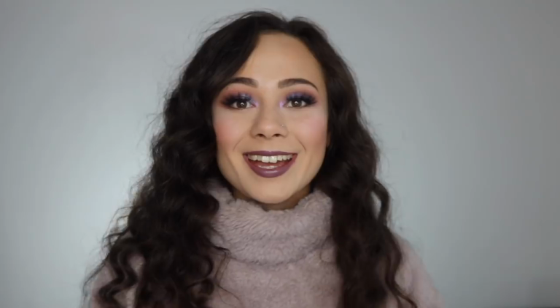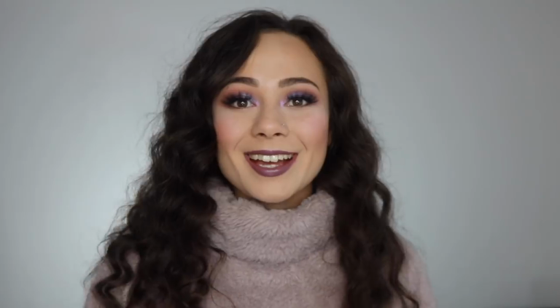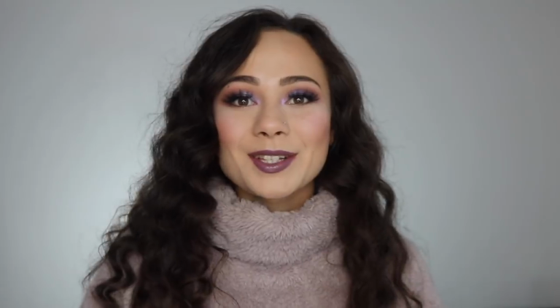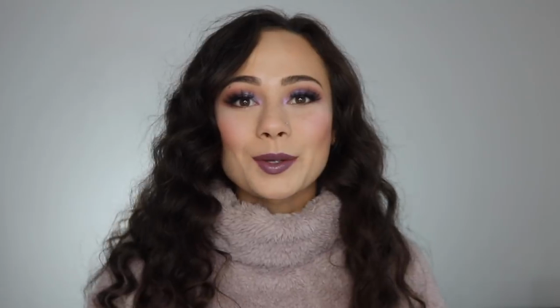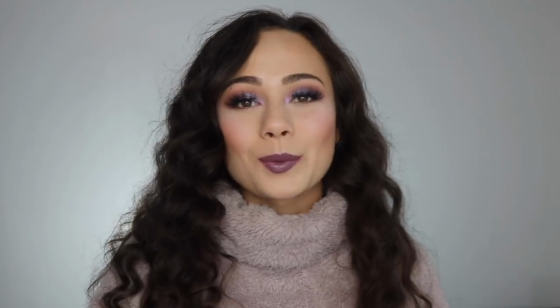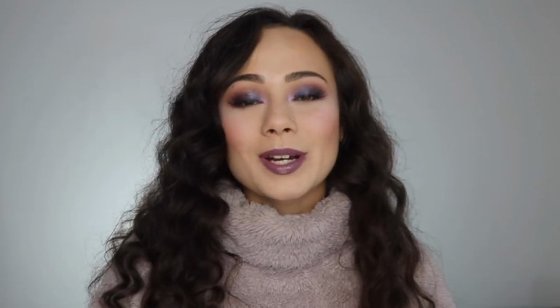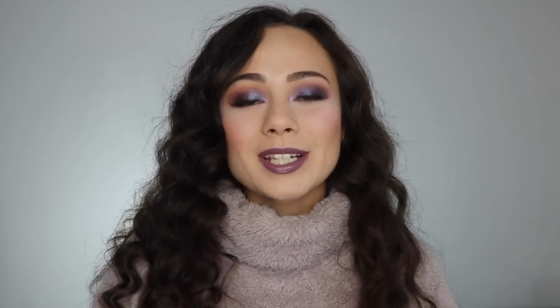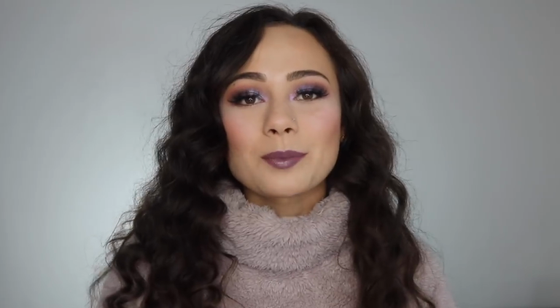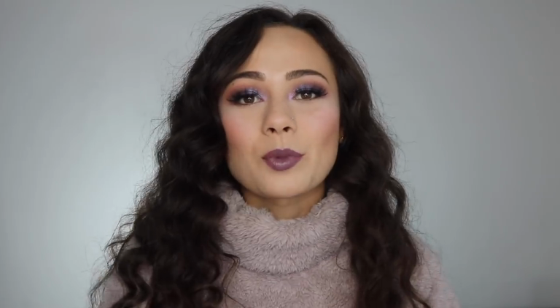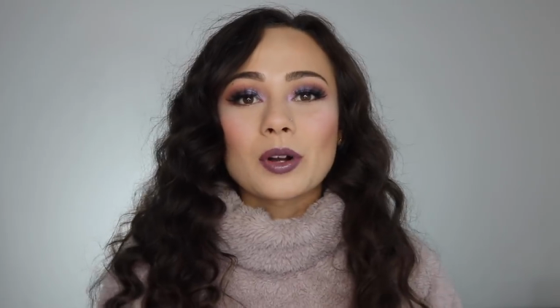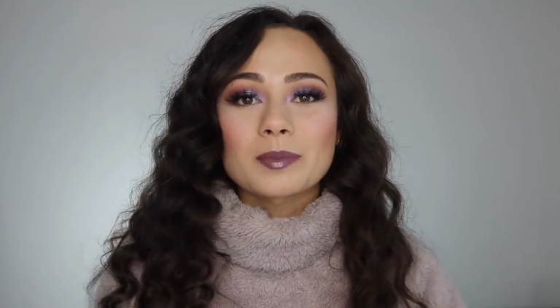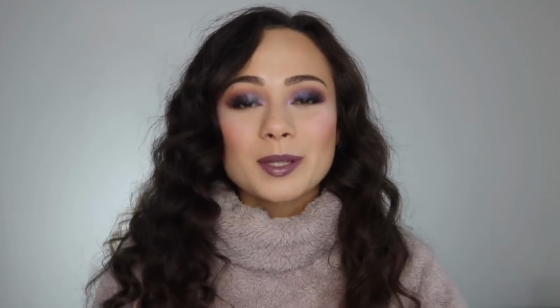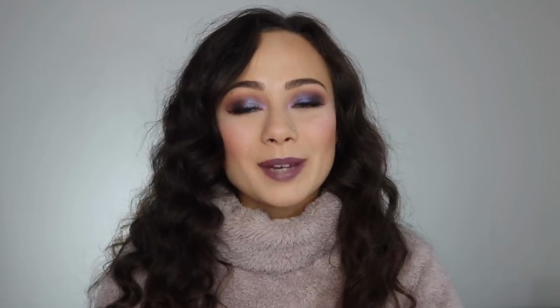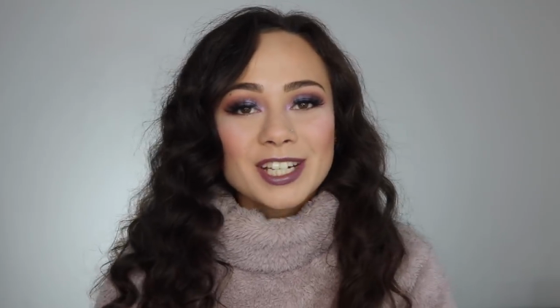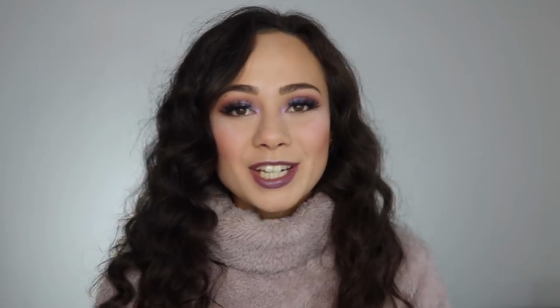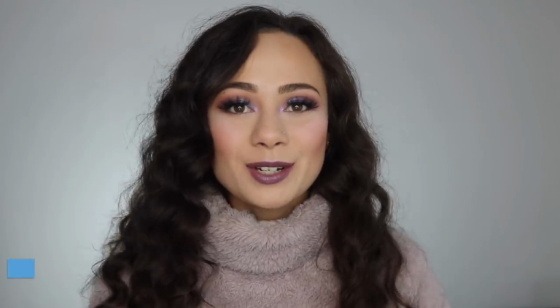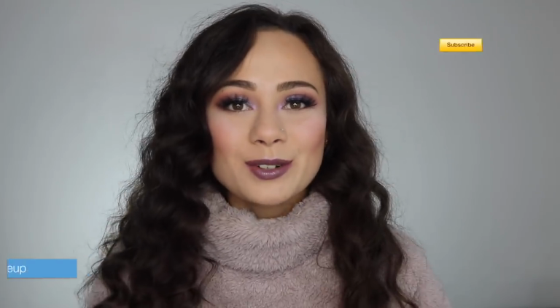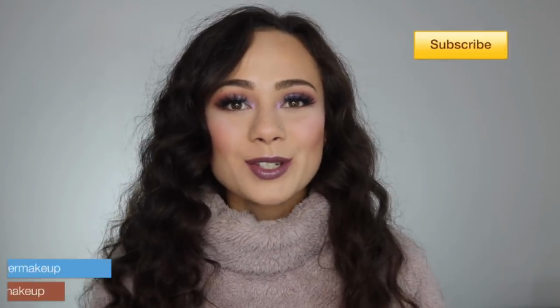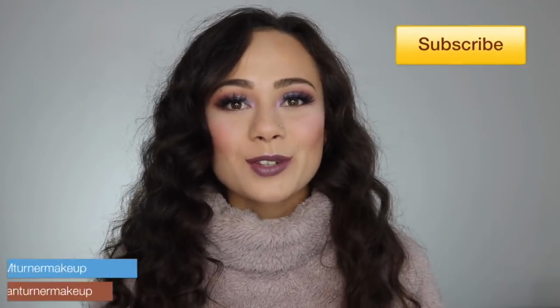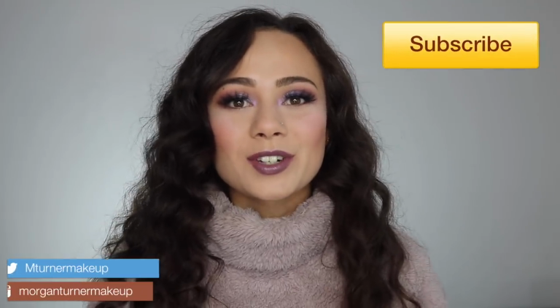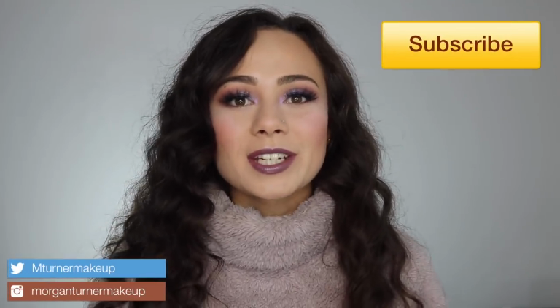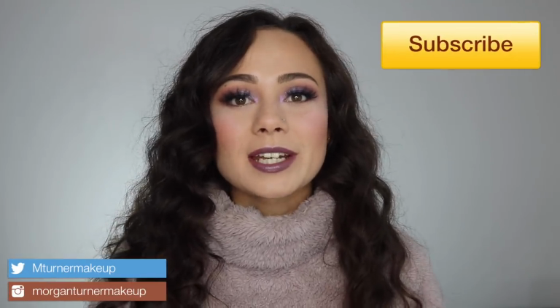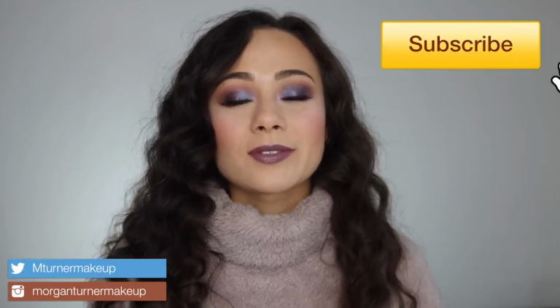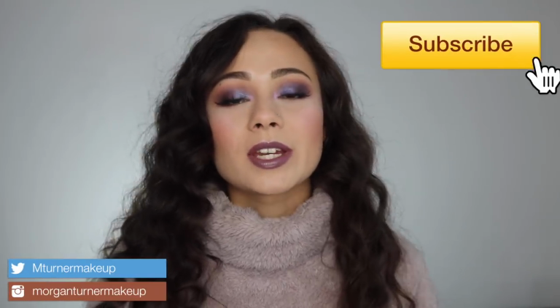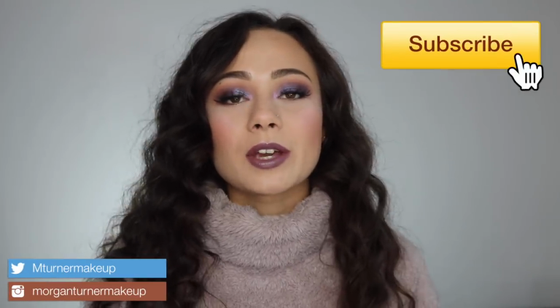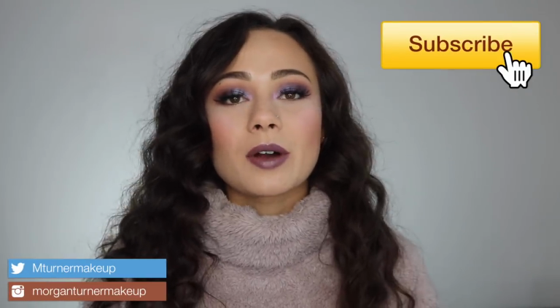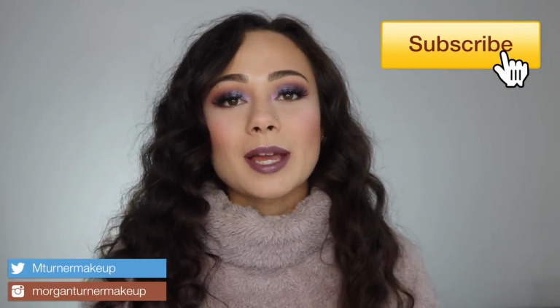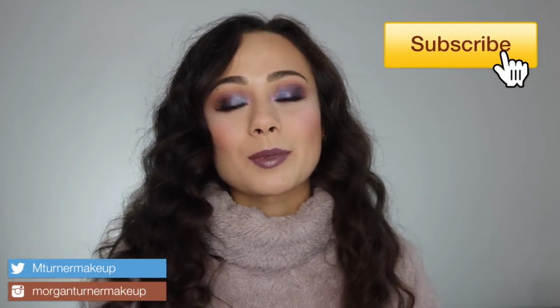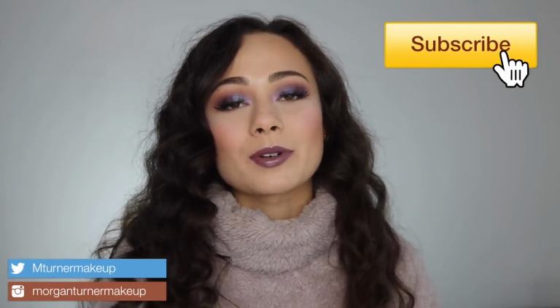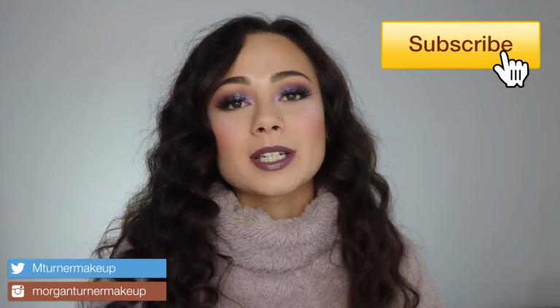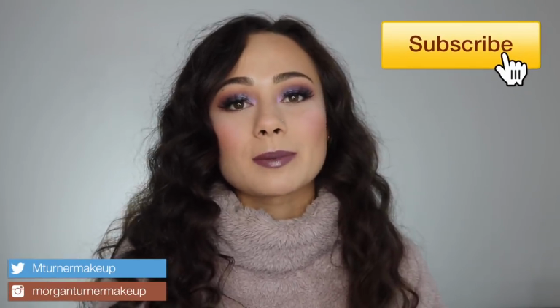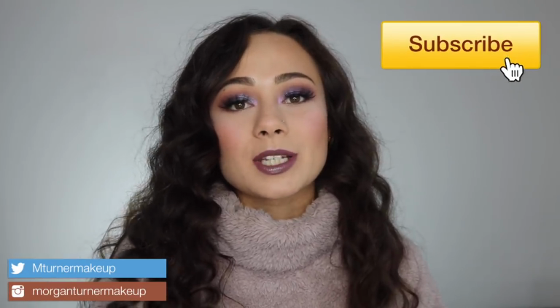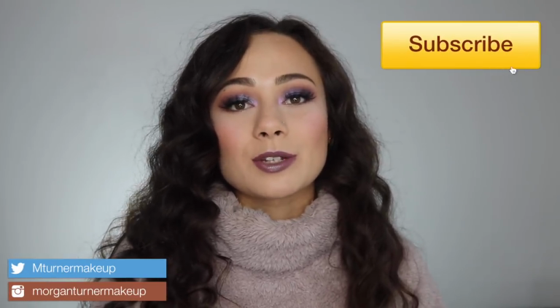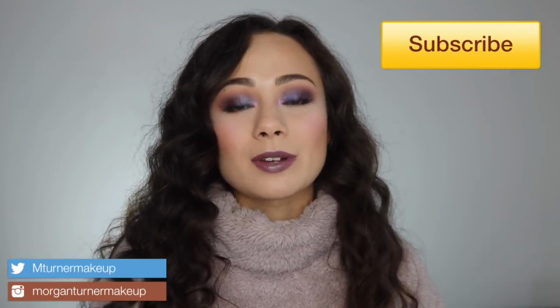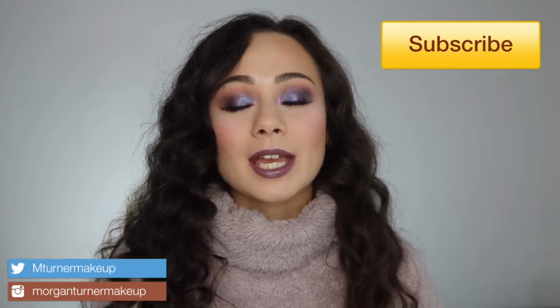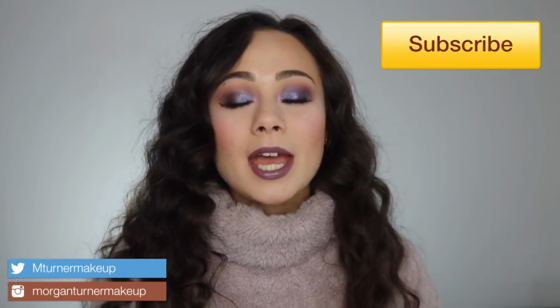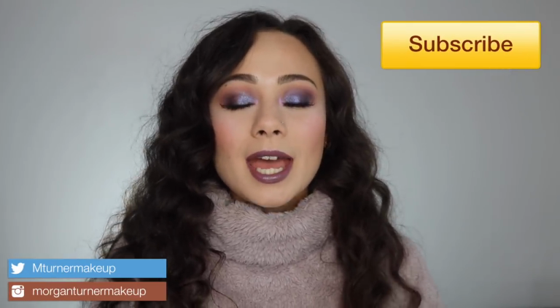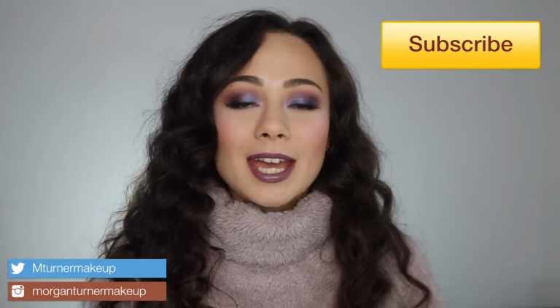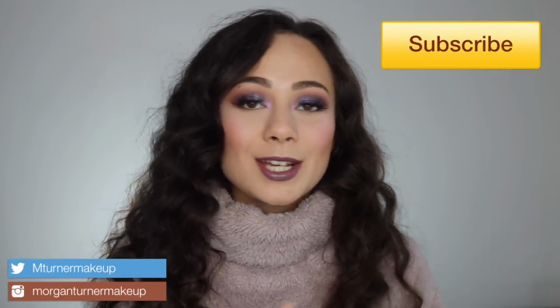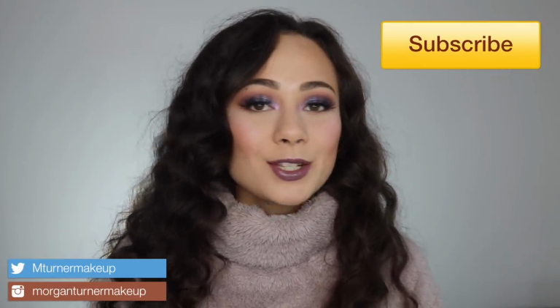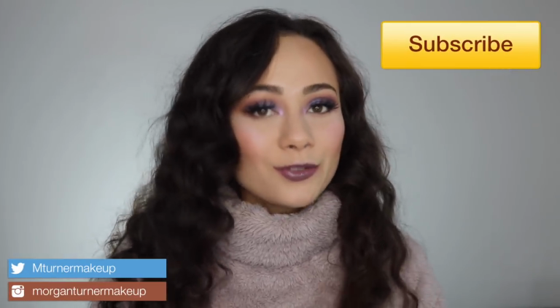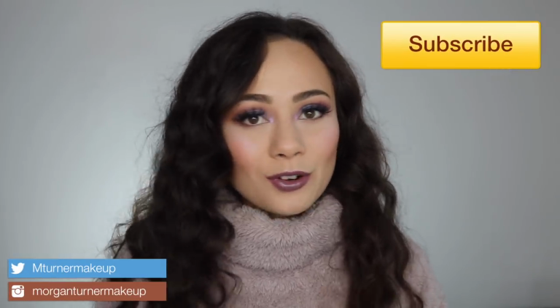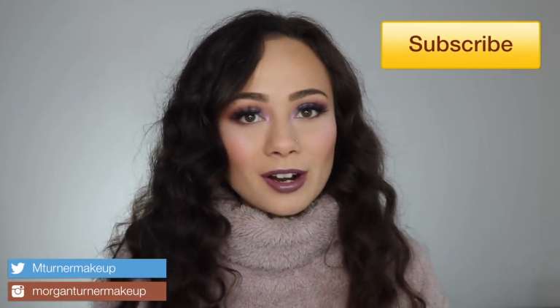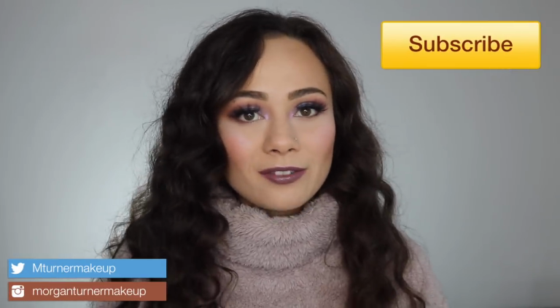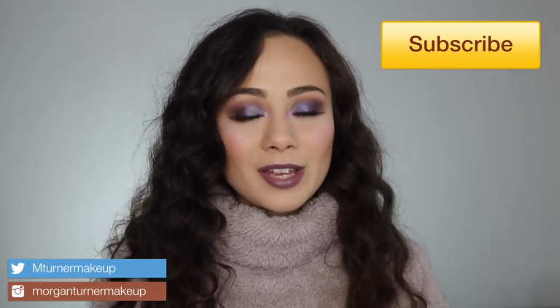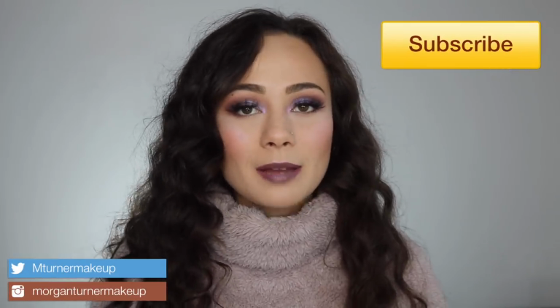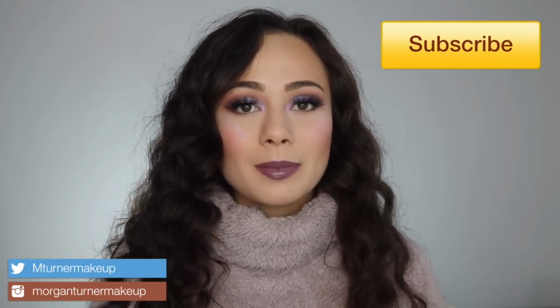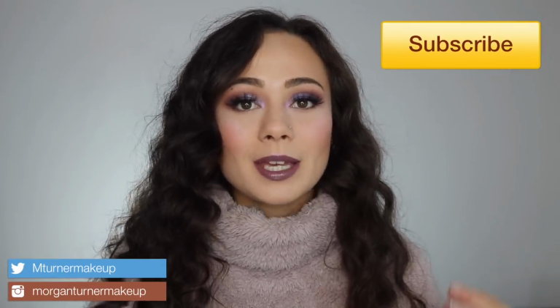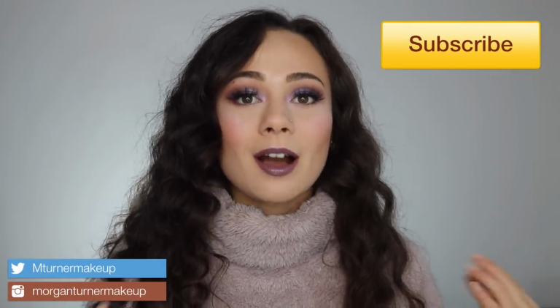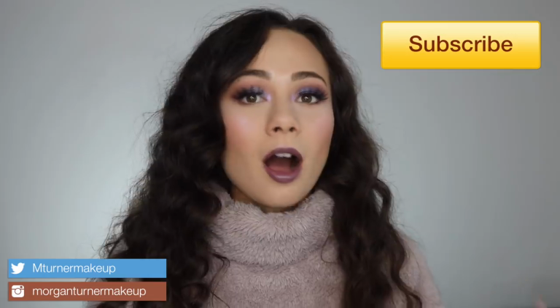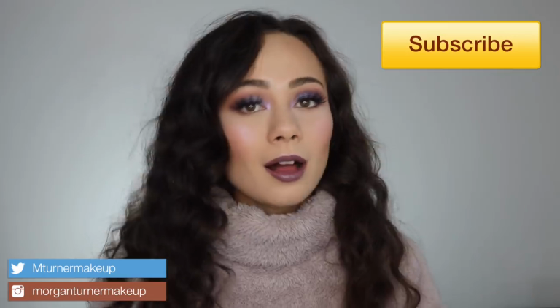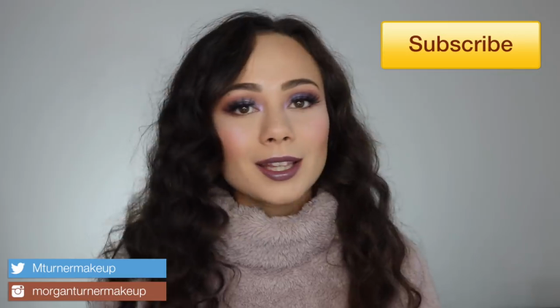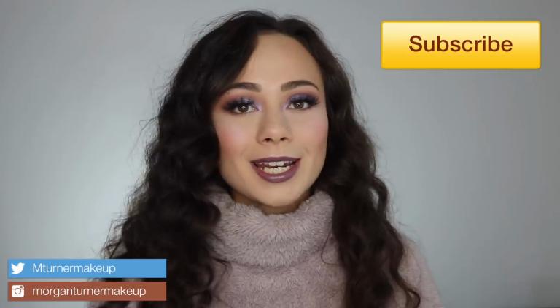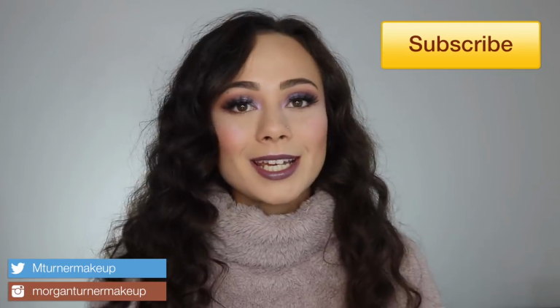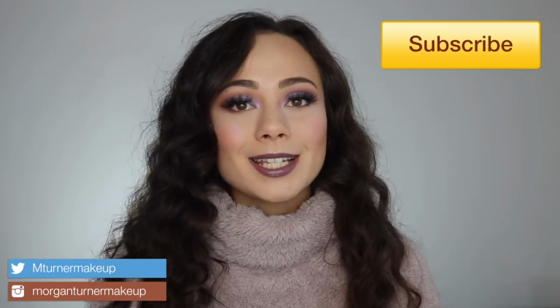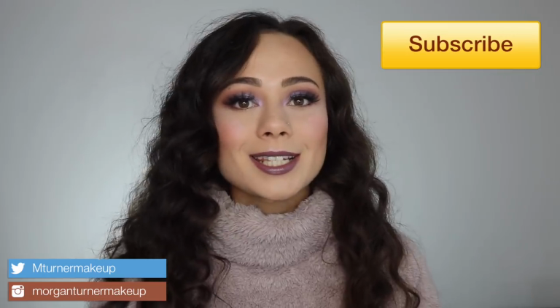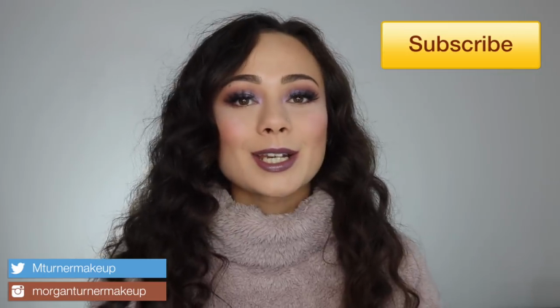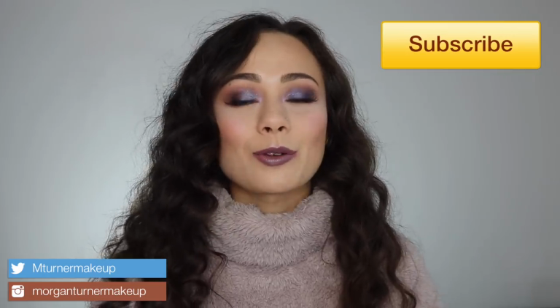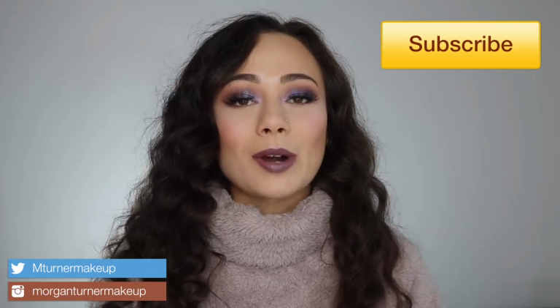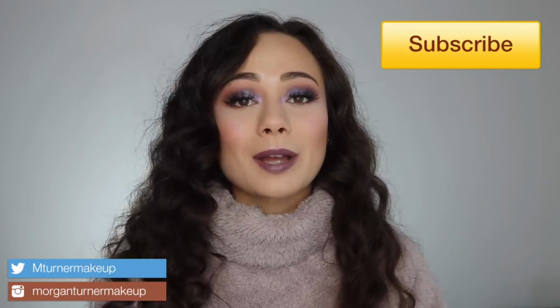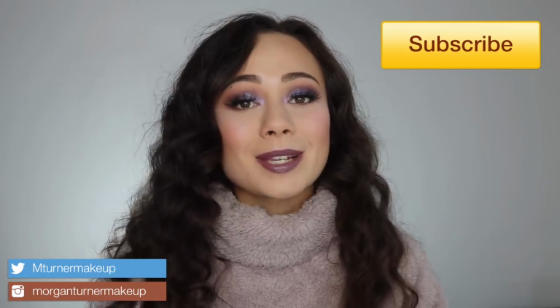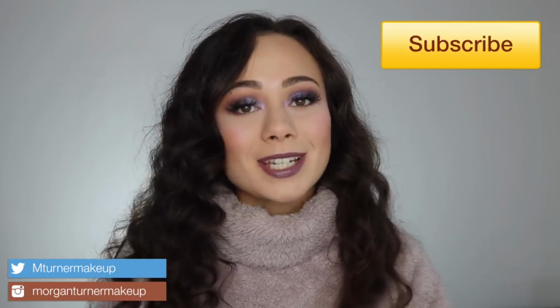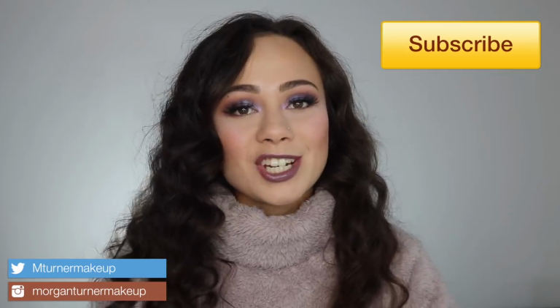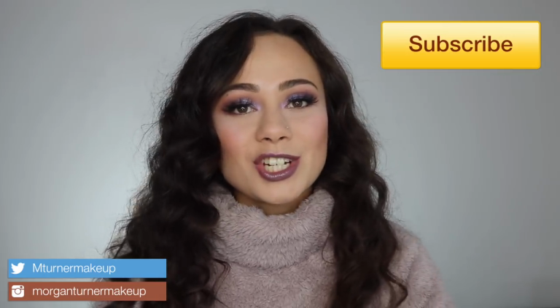Hey guys, what is up? Welcome to my channel. So for today's video, I am going to be doing a Sephora VIB holiday sale recommendations.